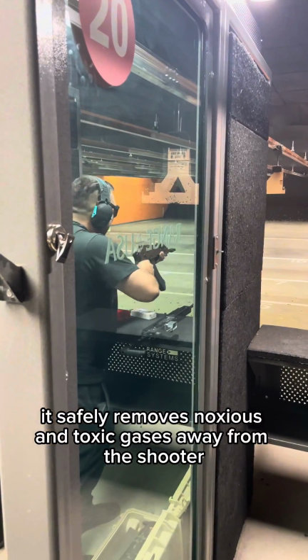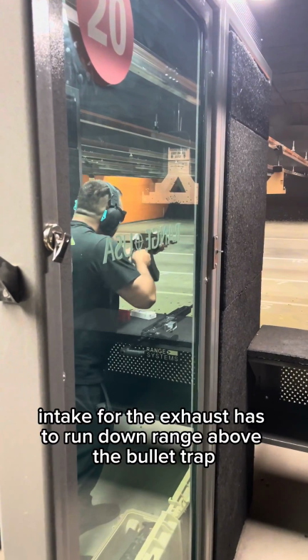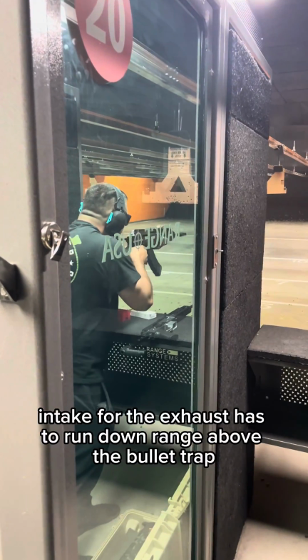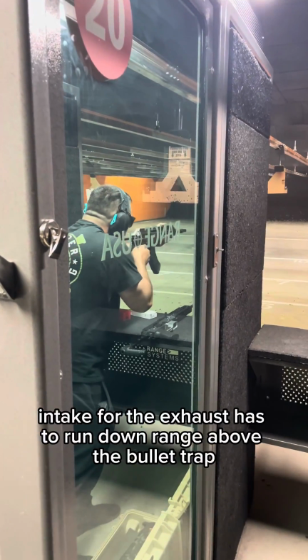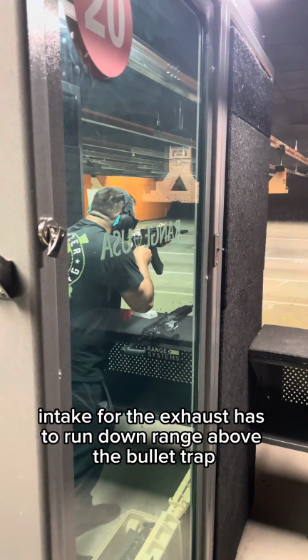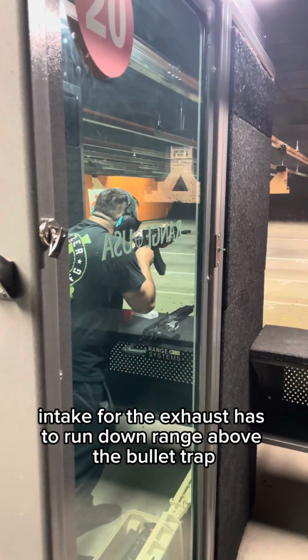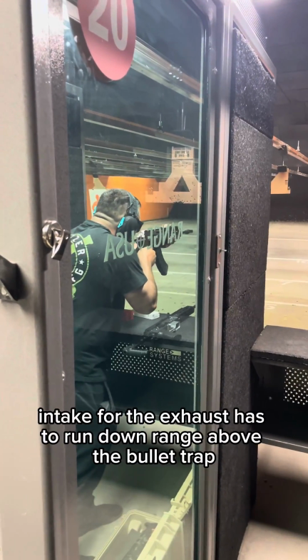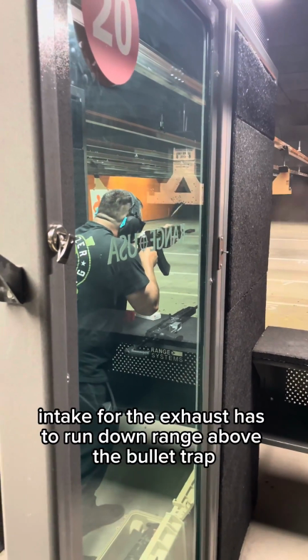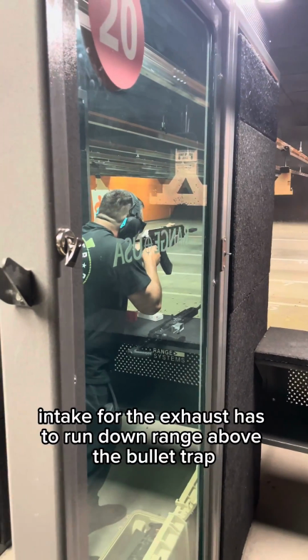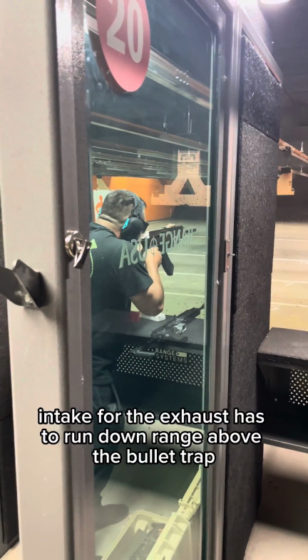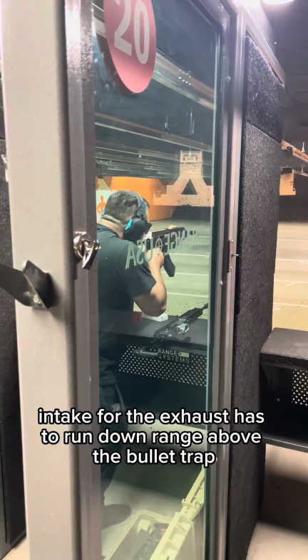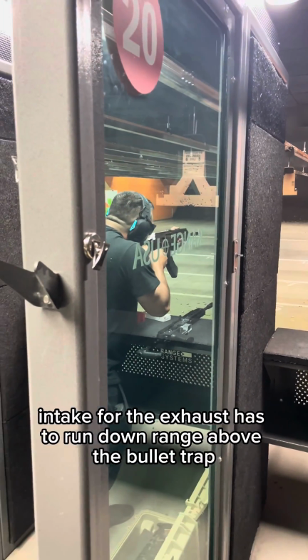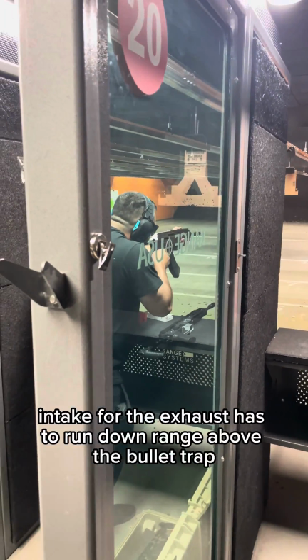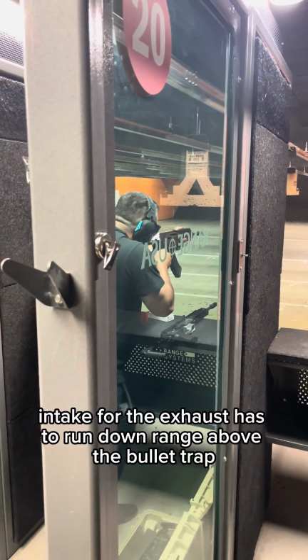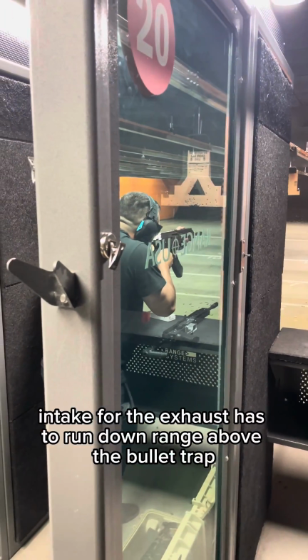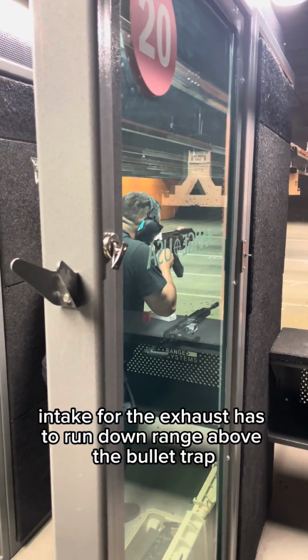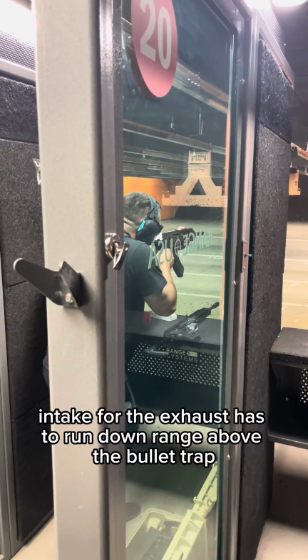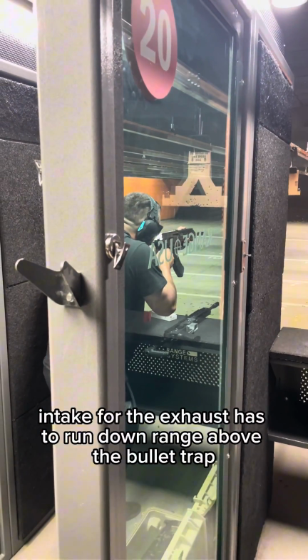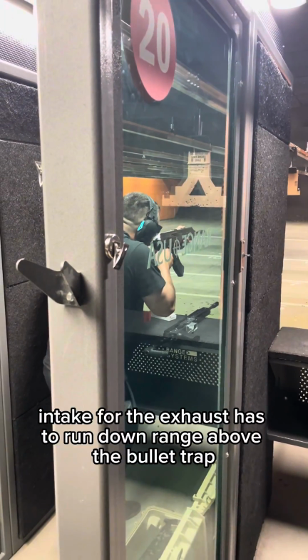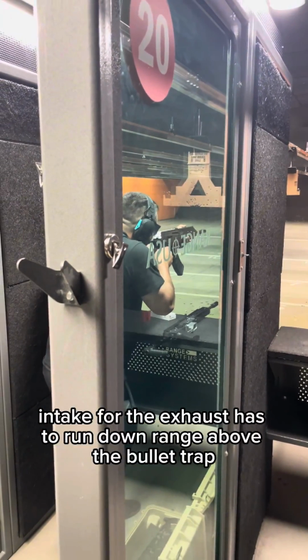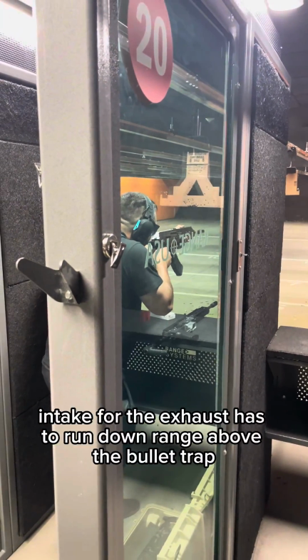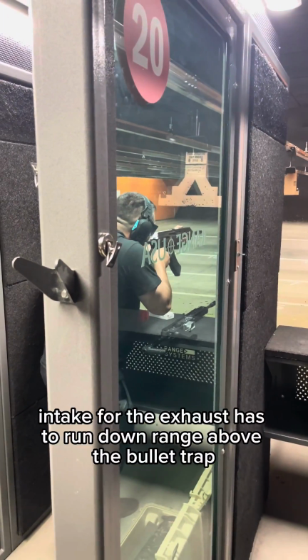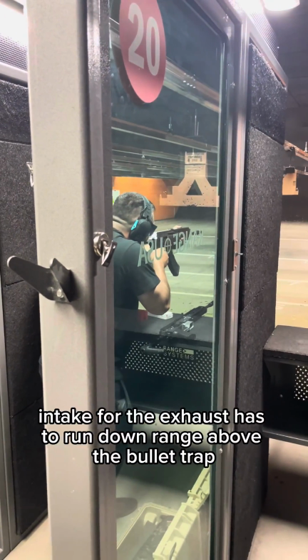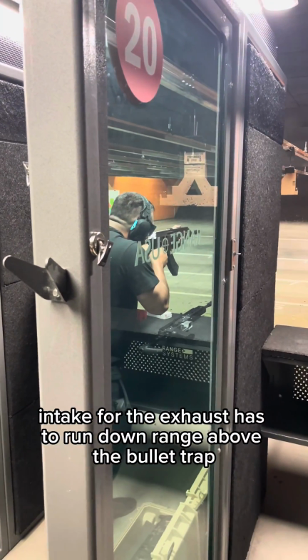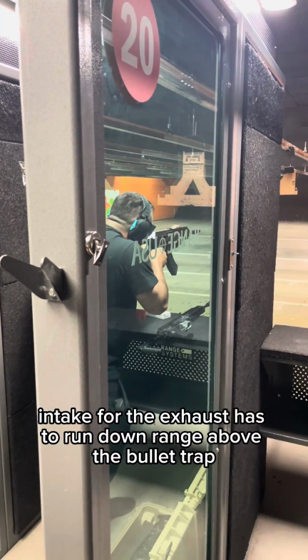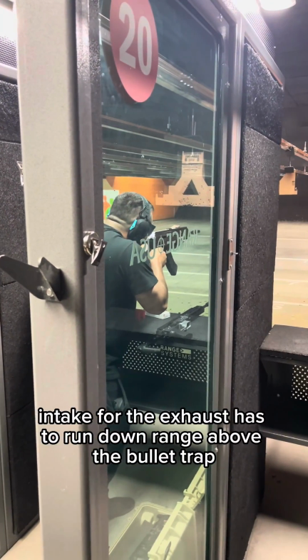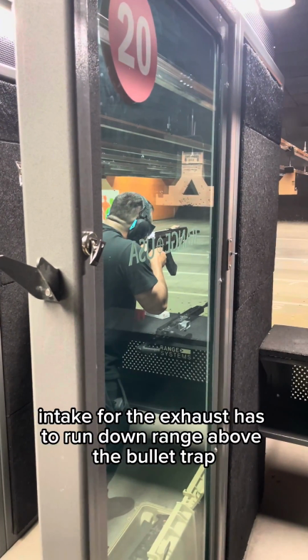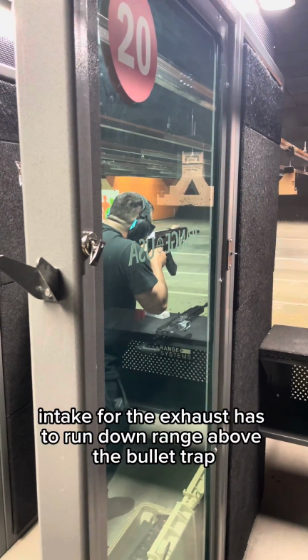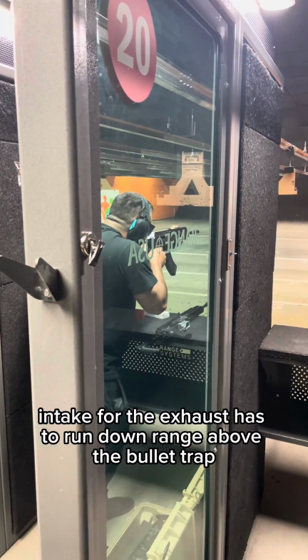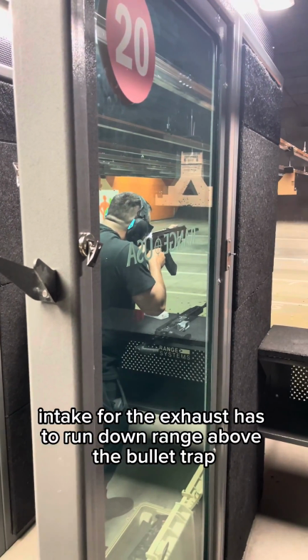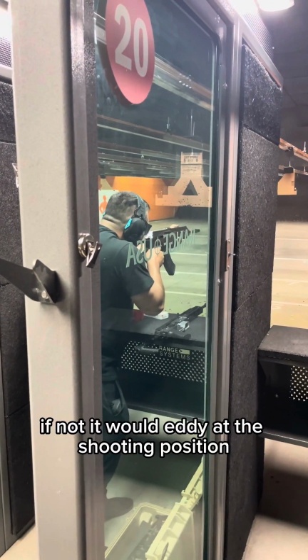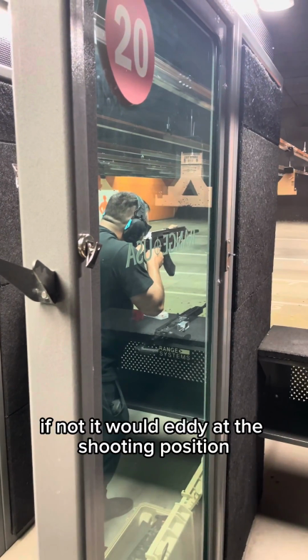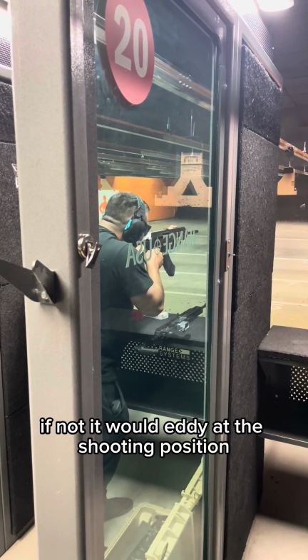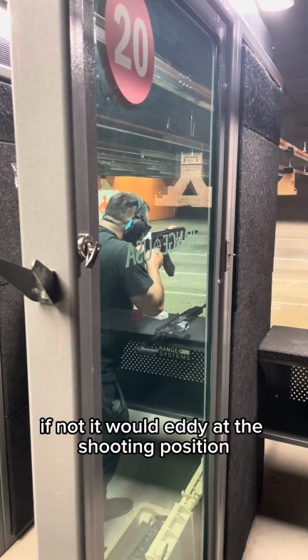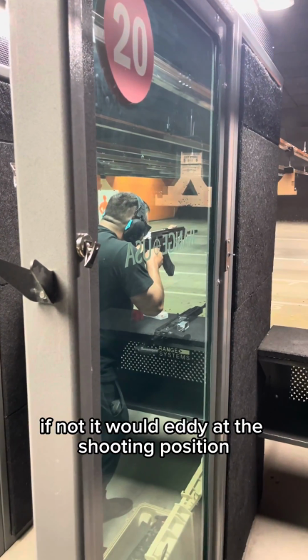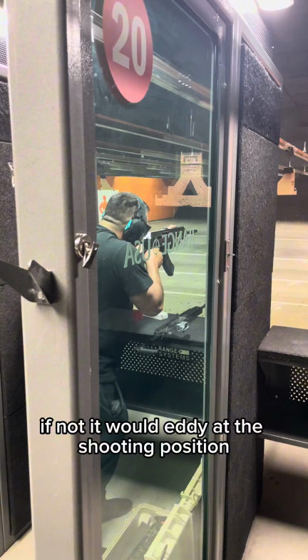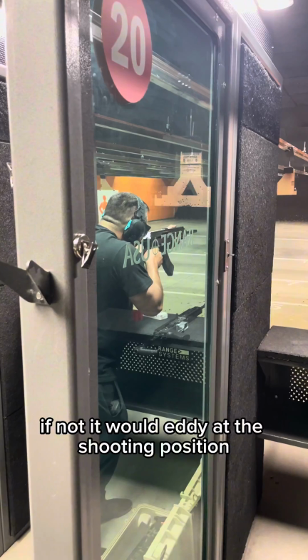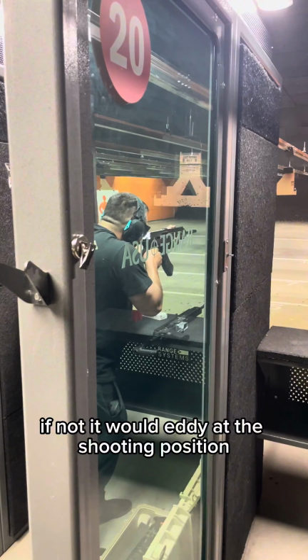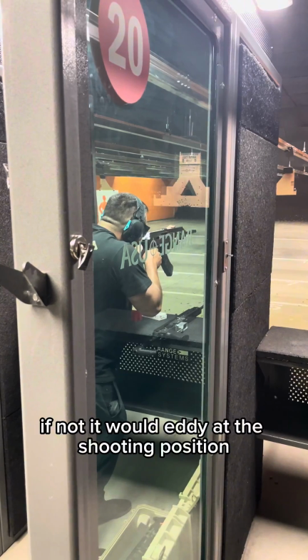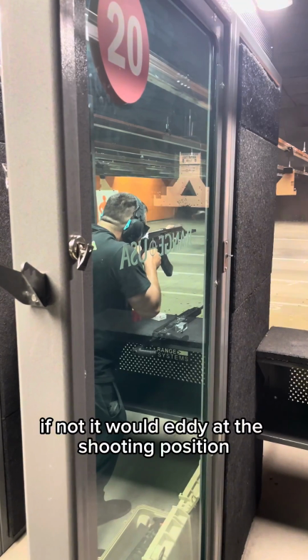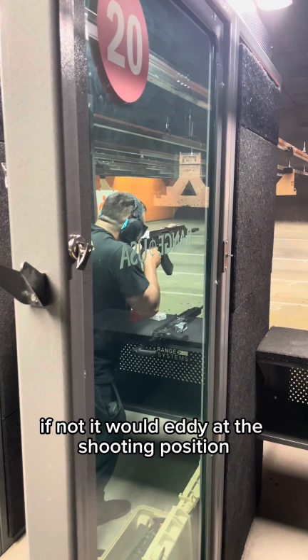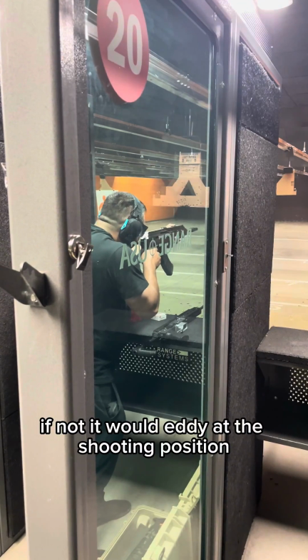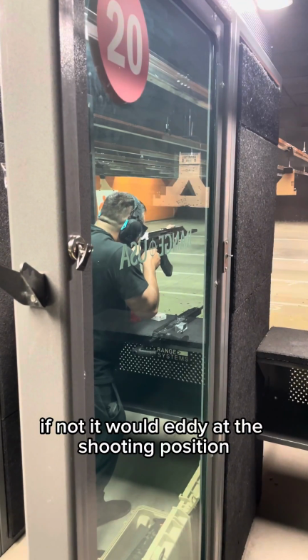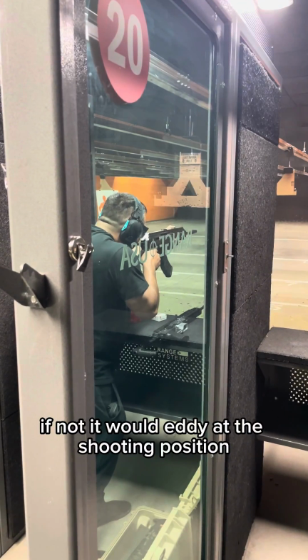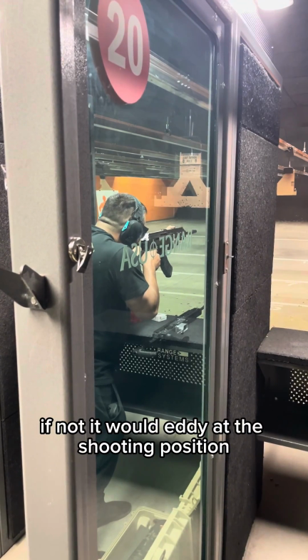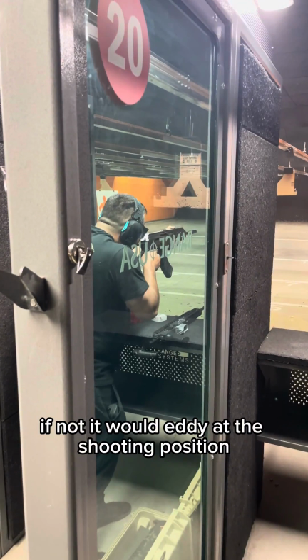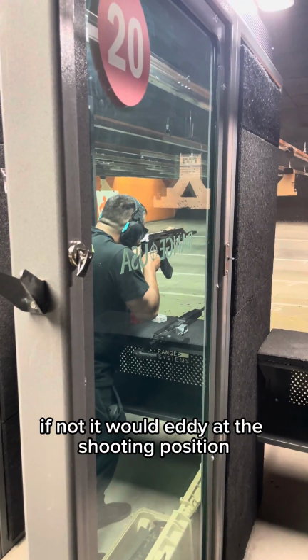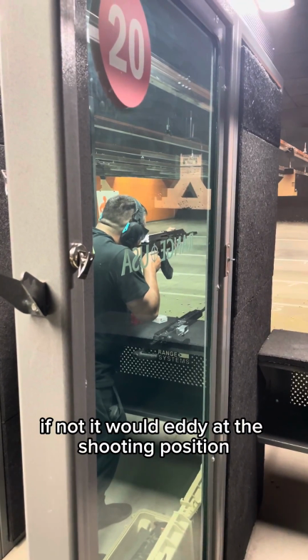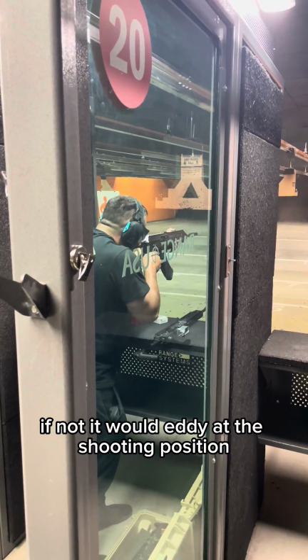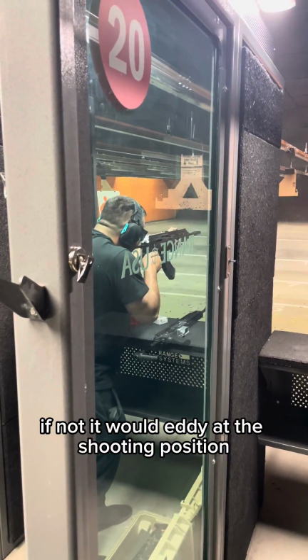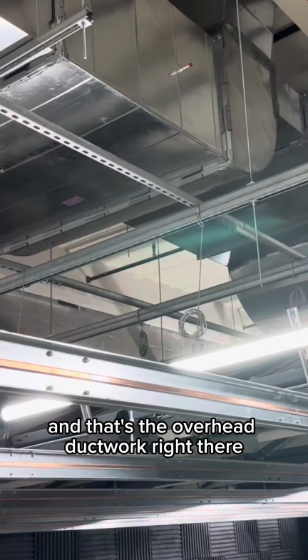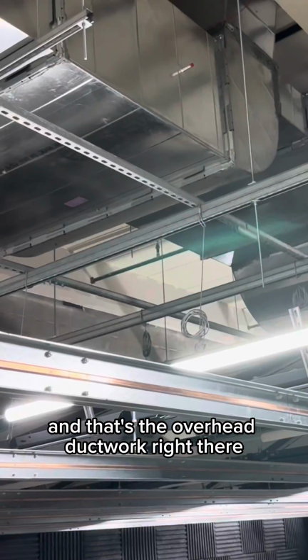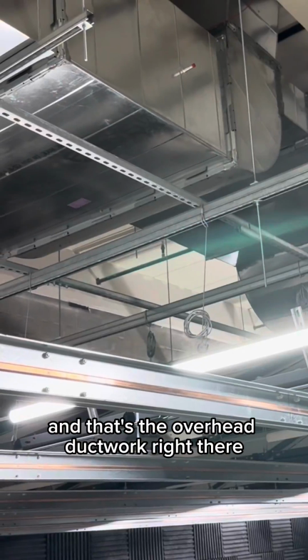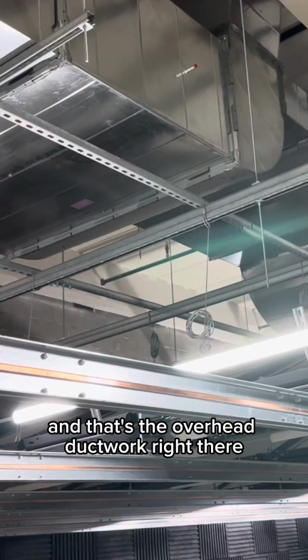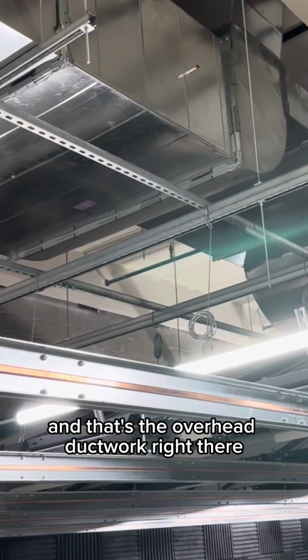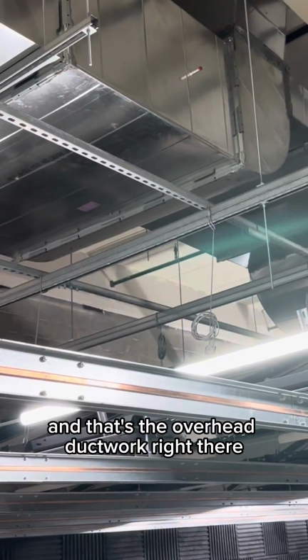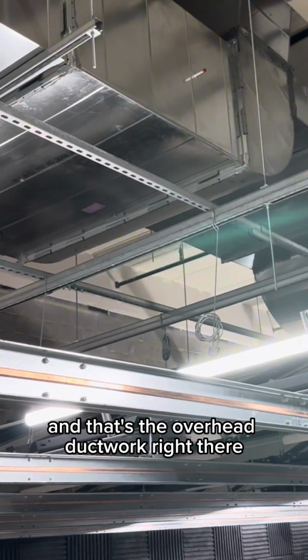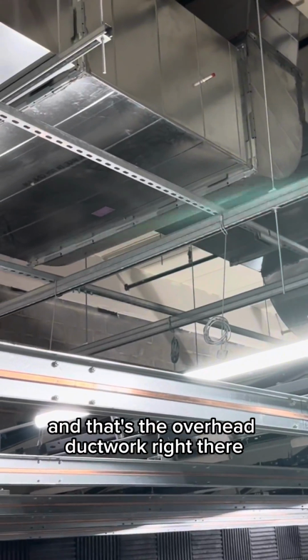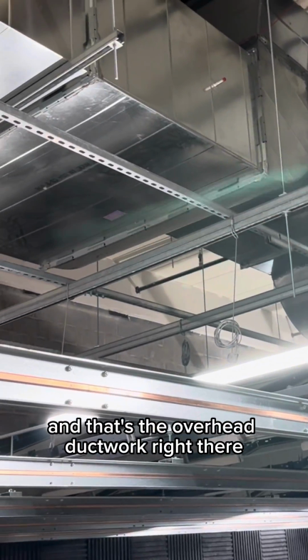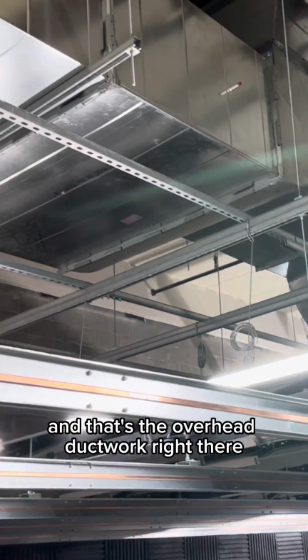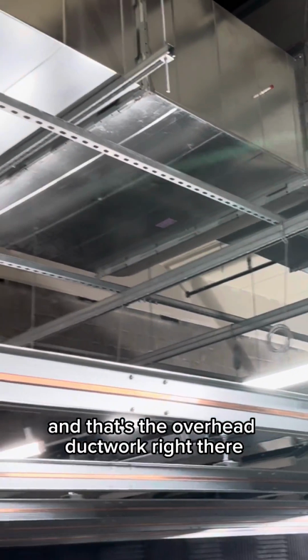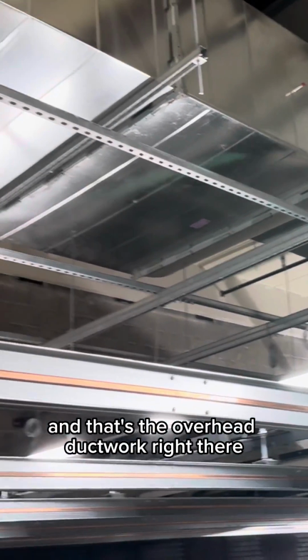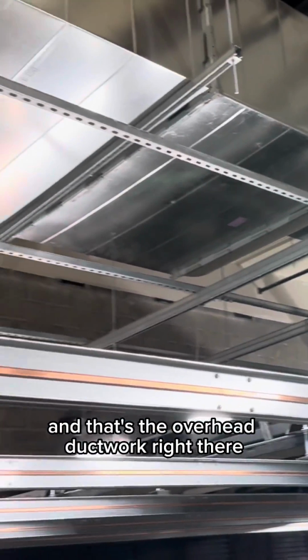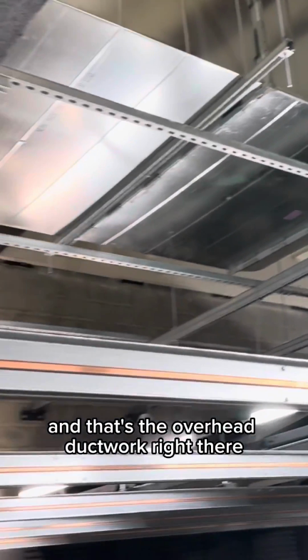The intake for the exhaust has to run downrange above the bullet trap. If not, it would eddy at the shooting position. And that's the overhead ductwork right there.